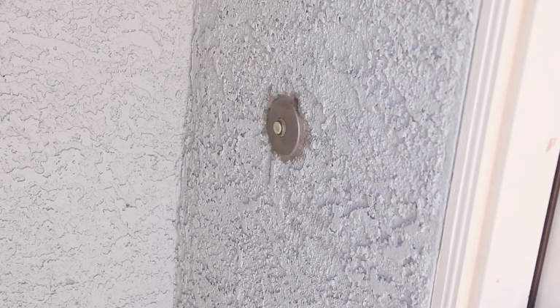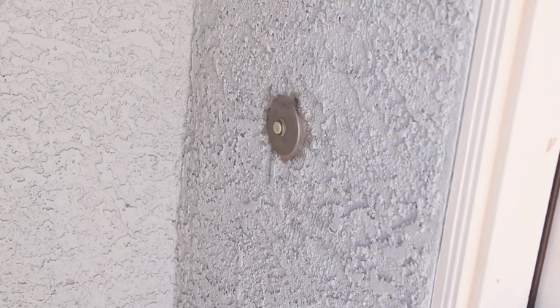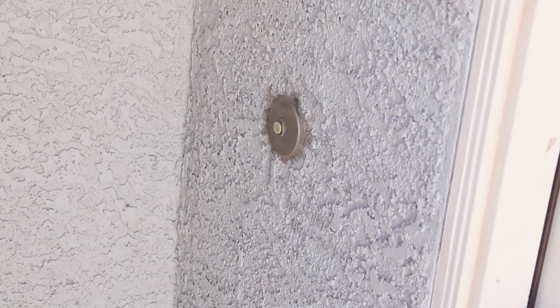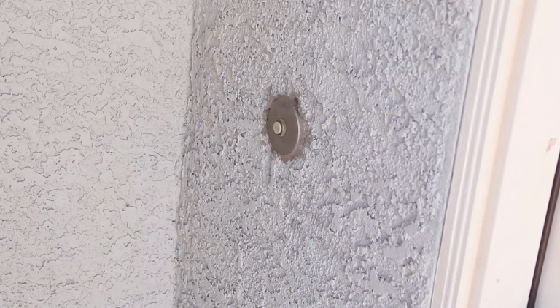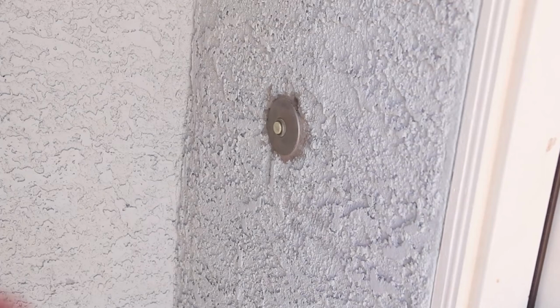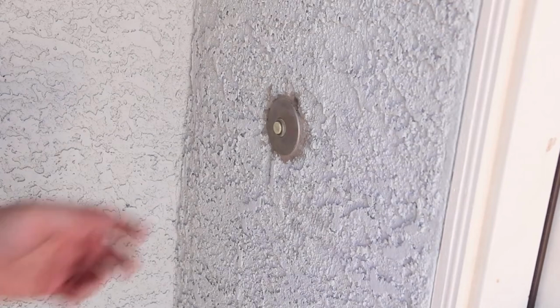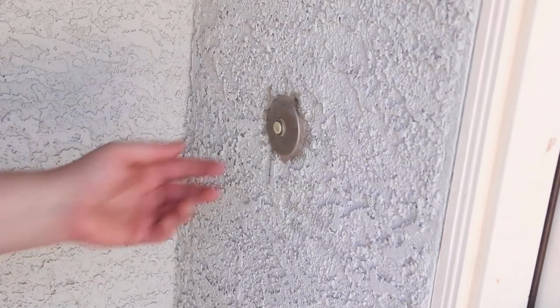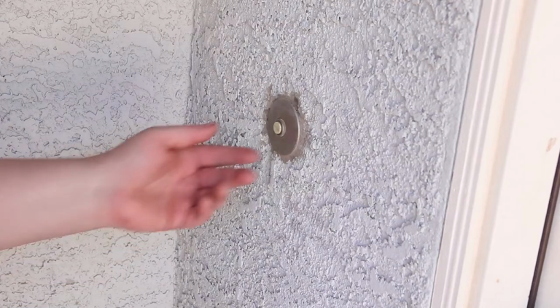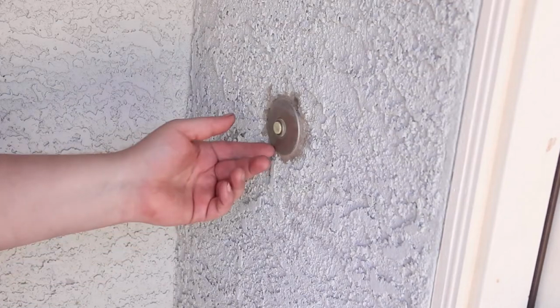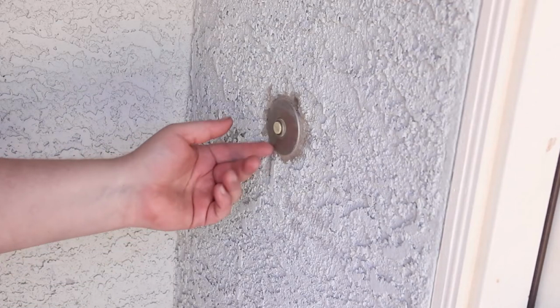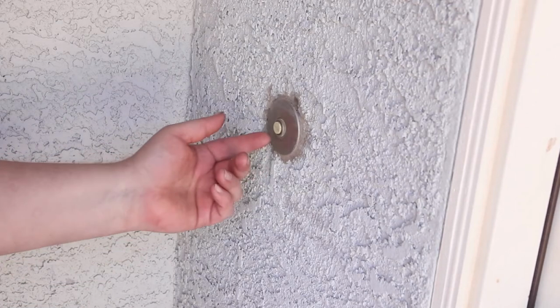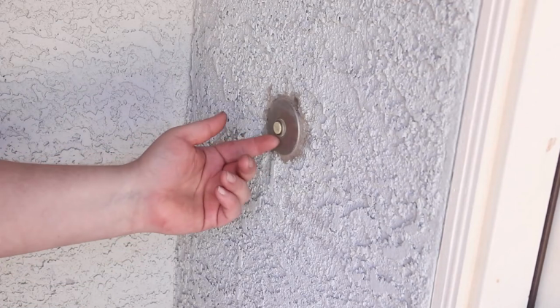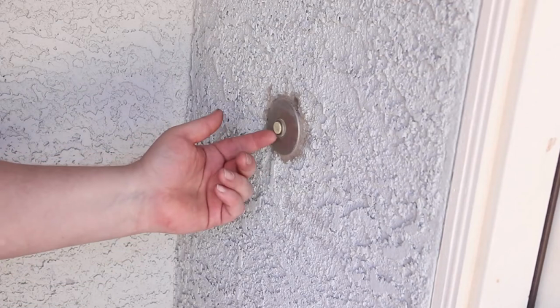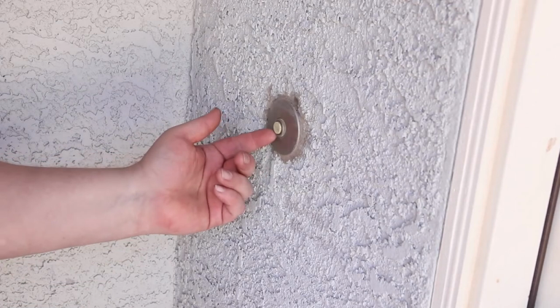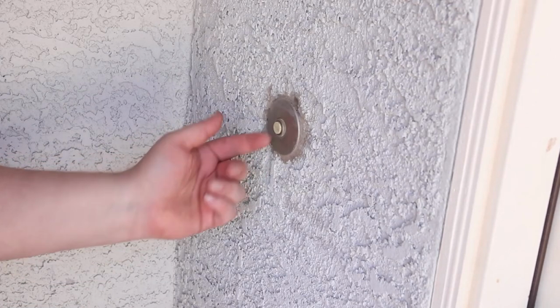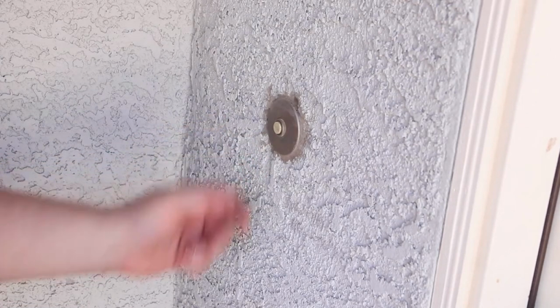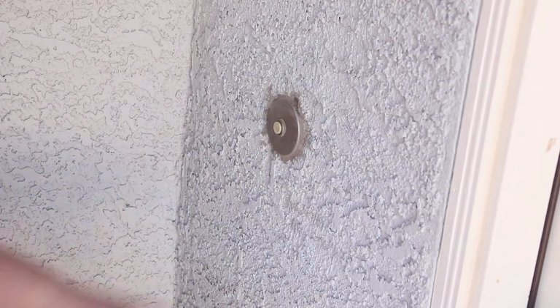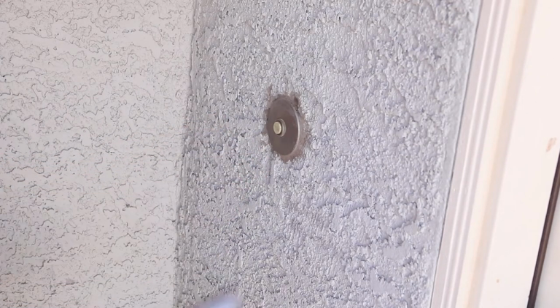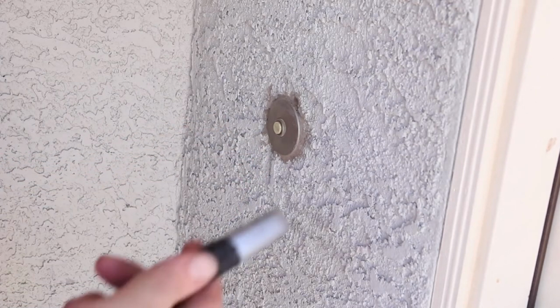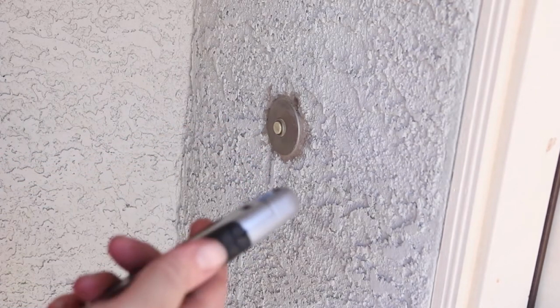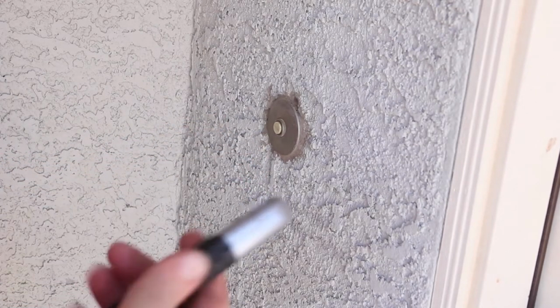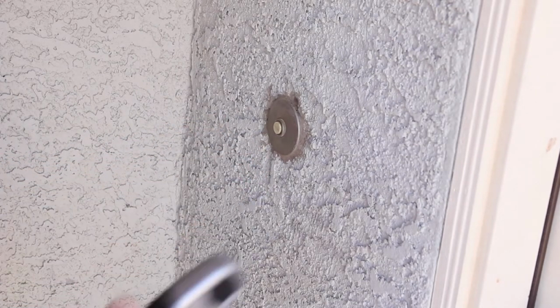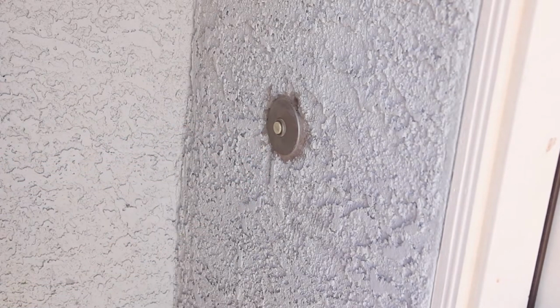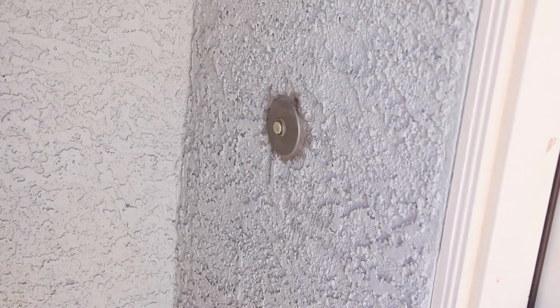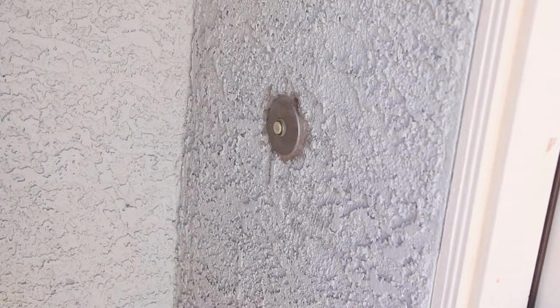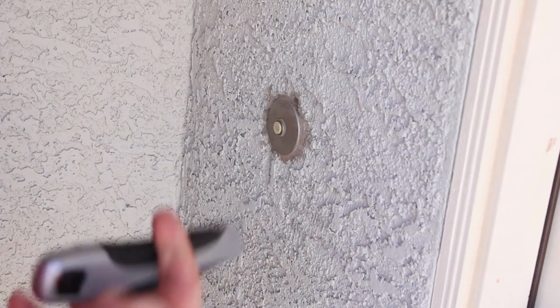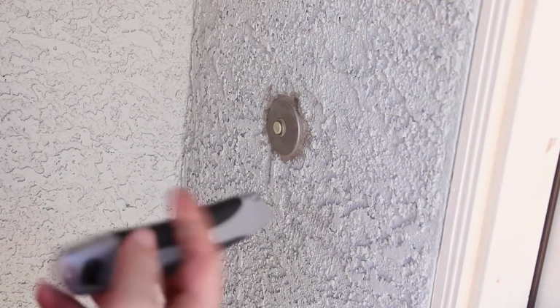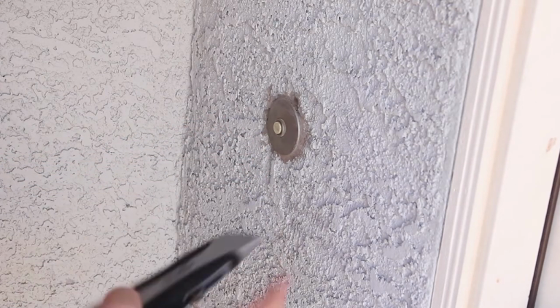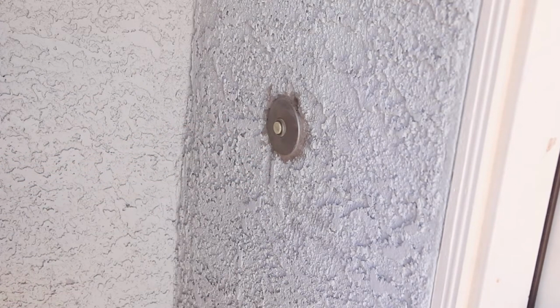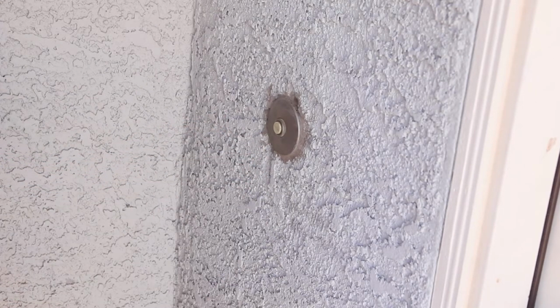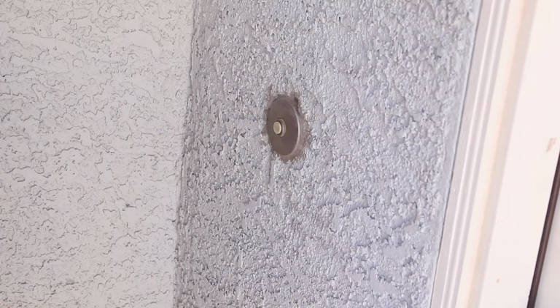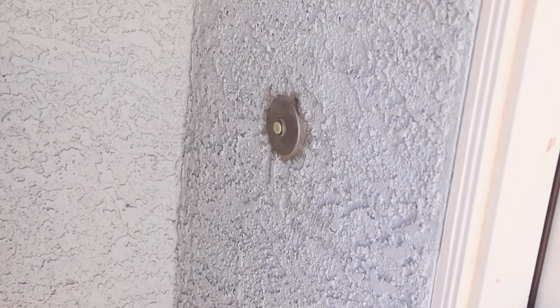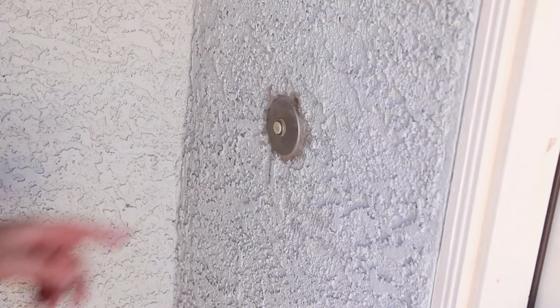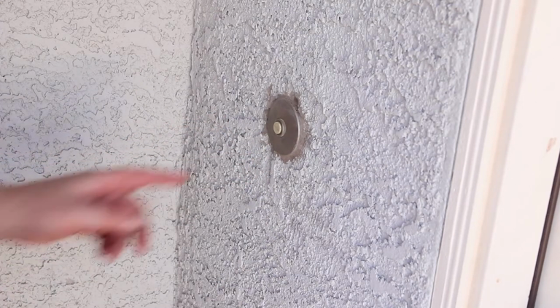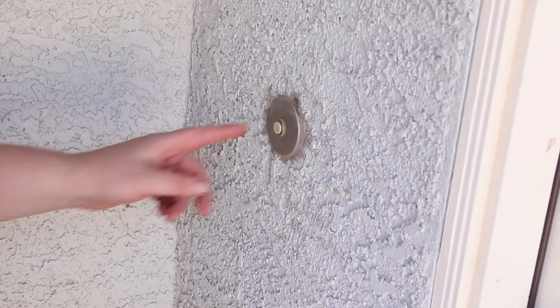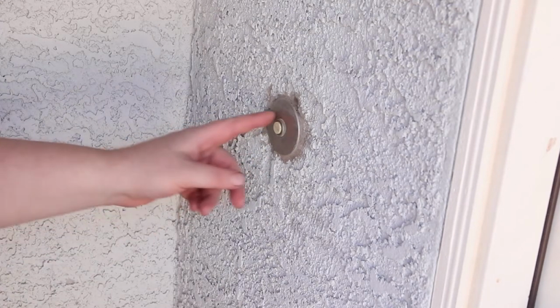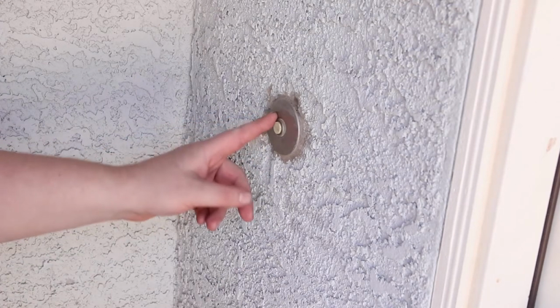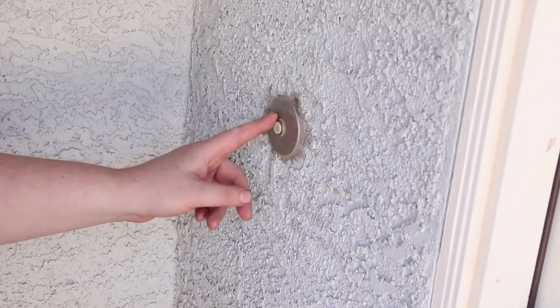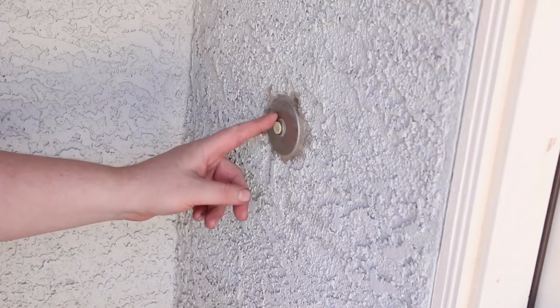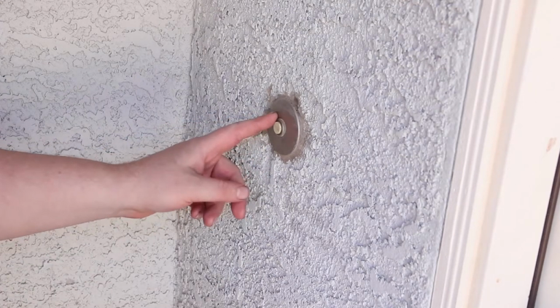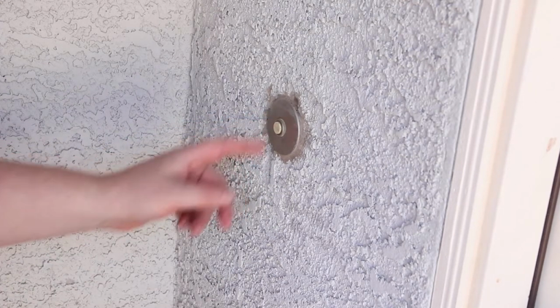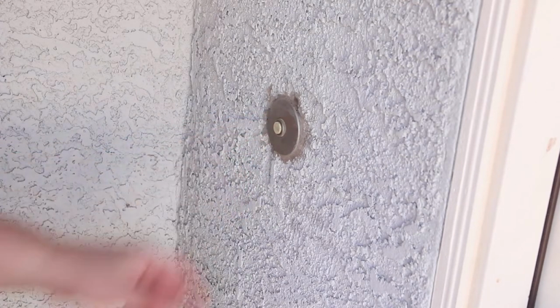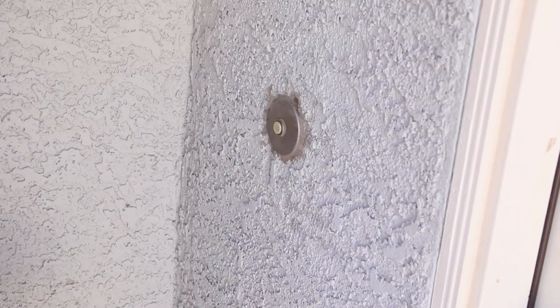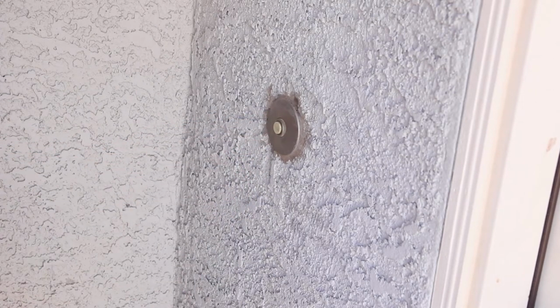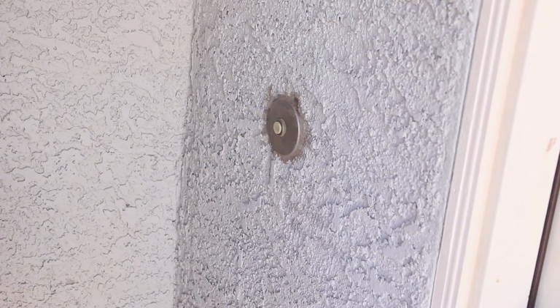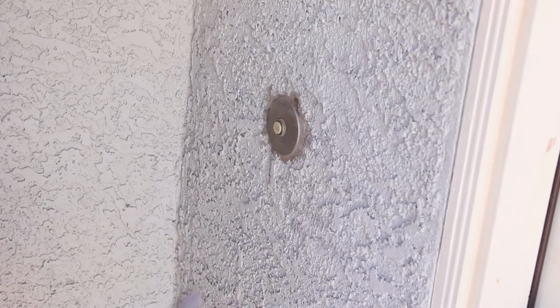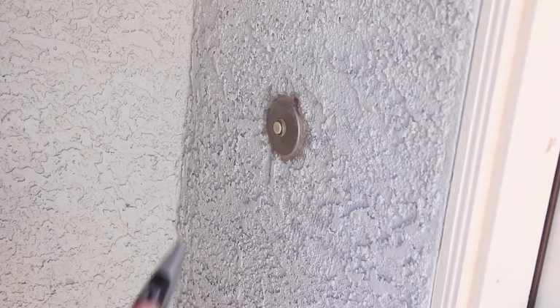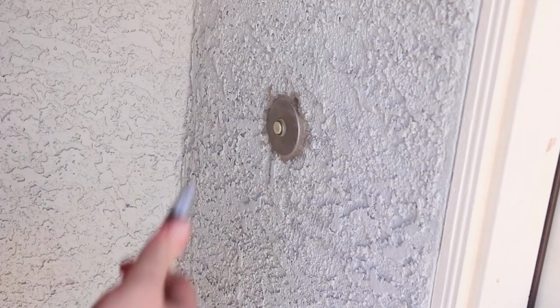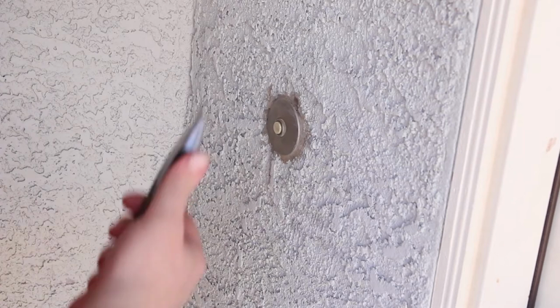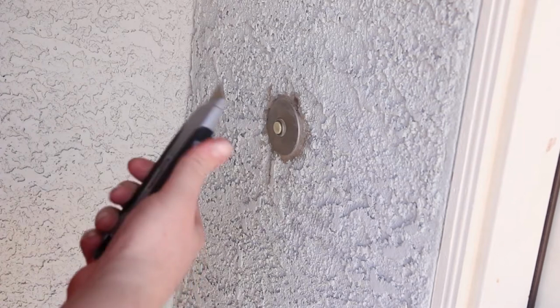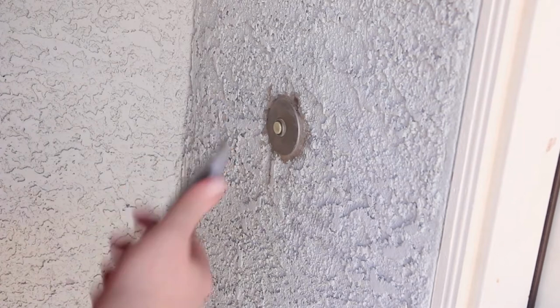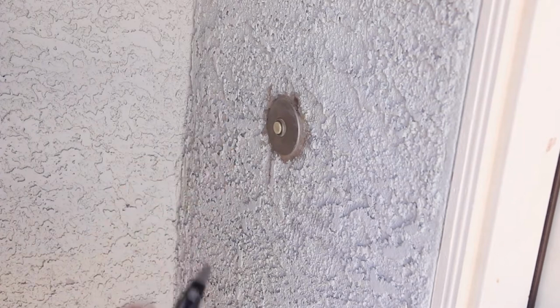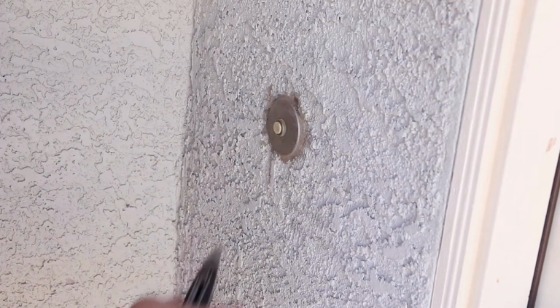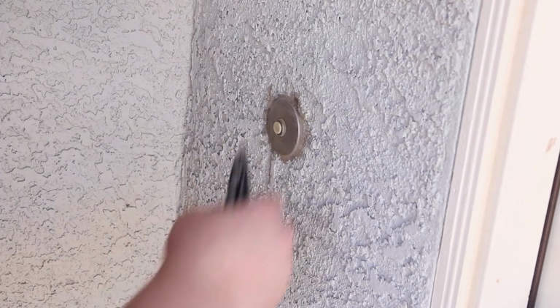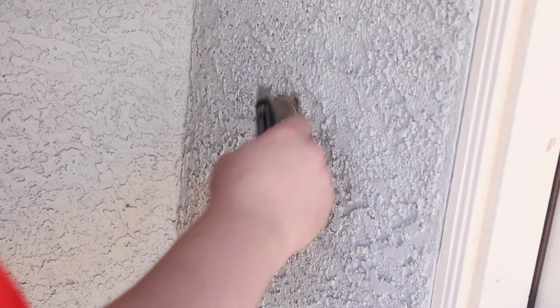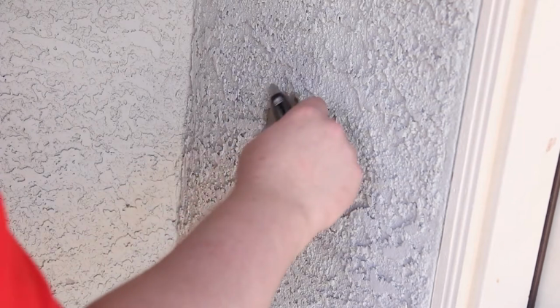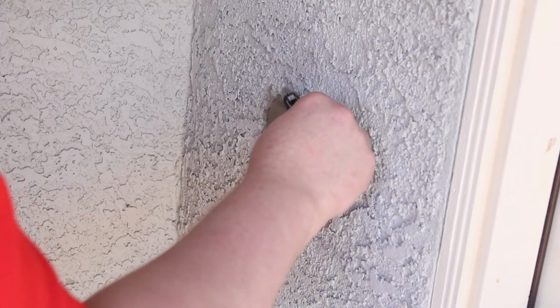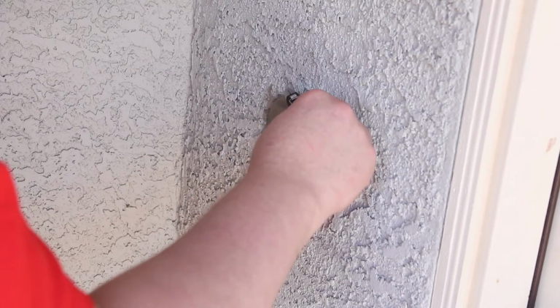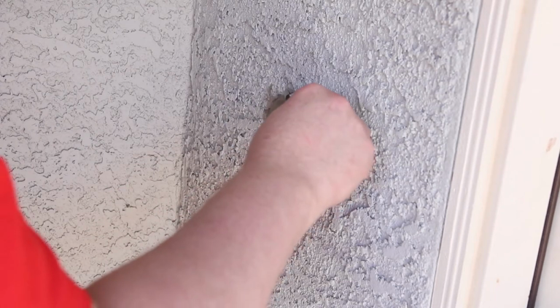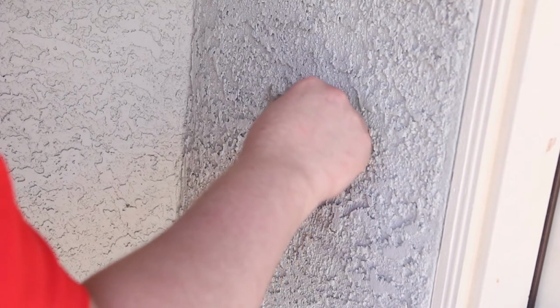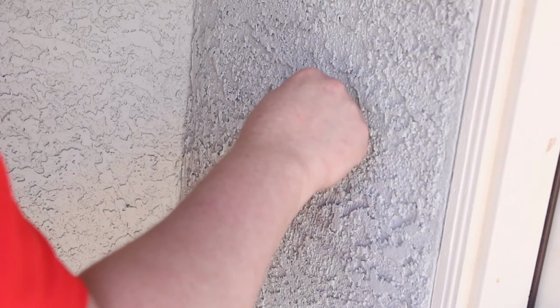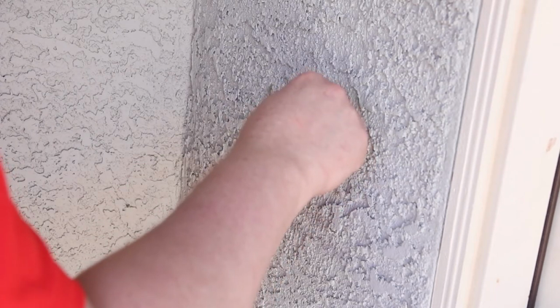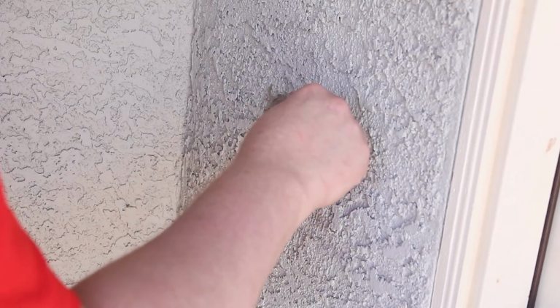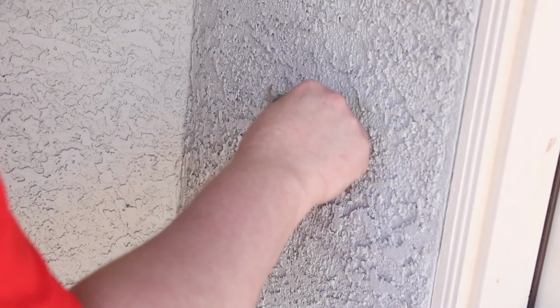I've got a temperamental doorbell, and I assume it's the button because sometimes it does work, sometimes it doesn't, which means the transformer is probably working.